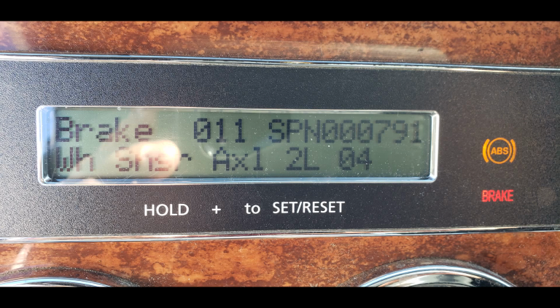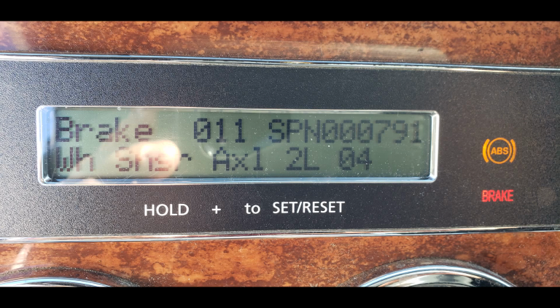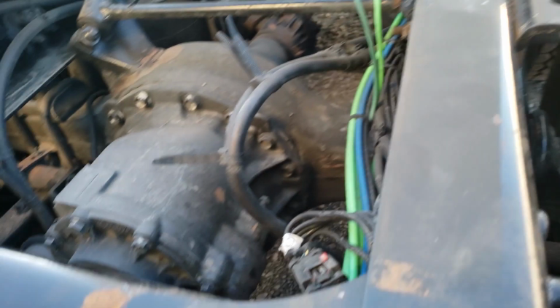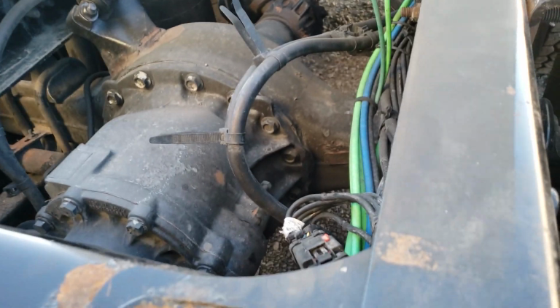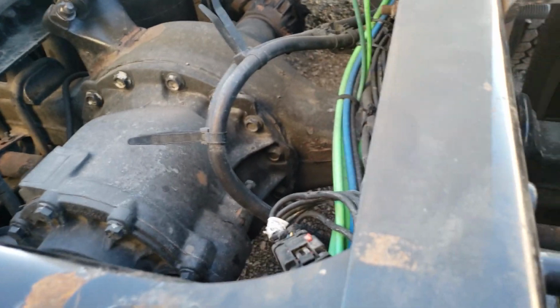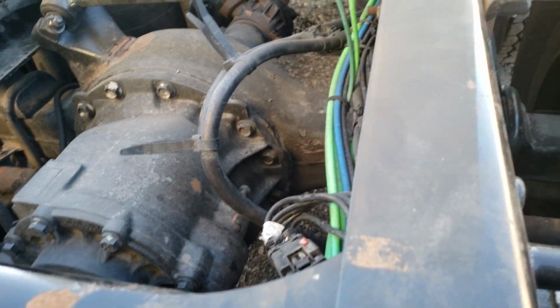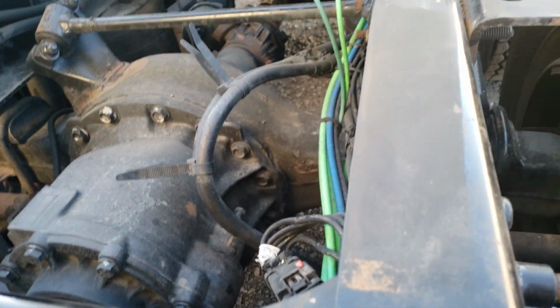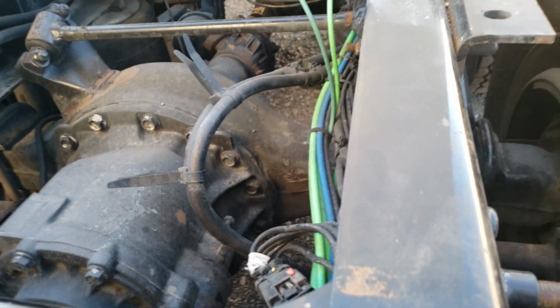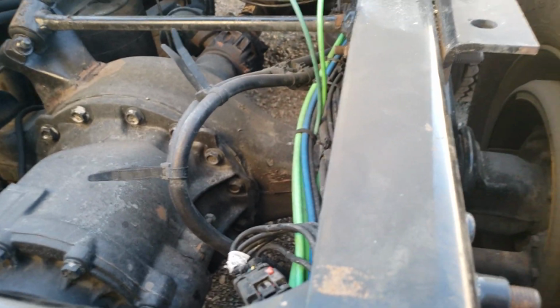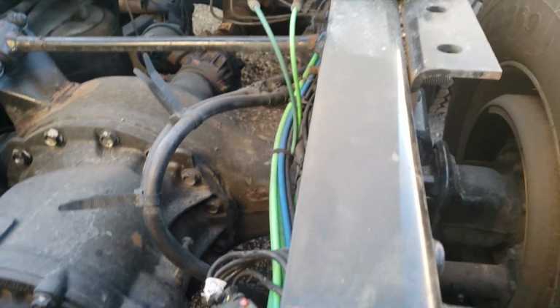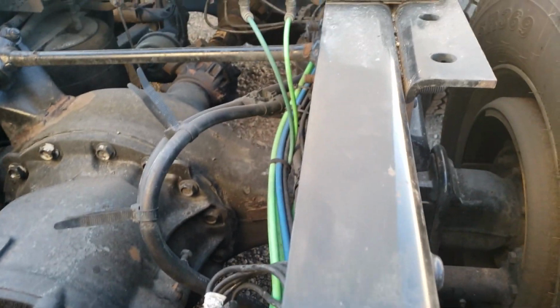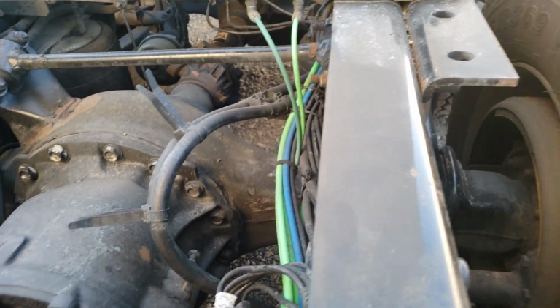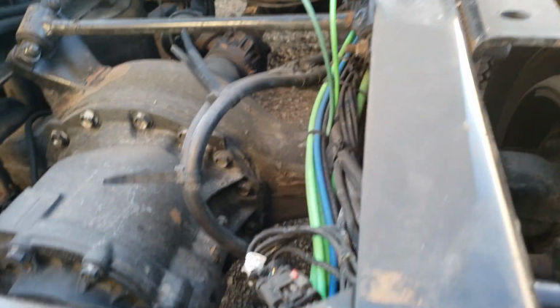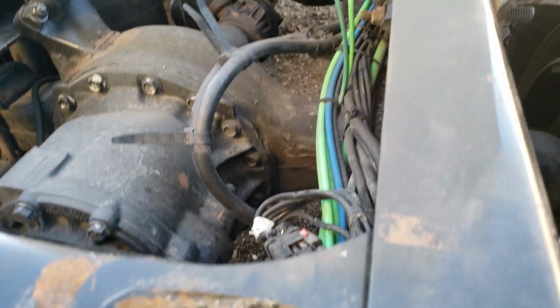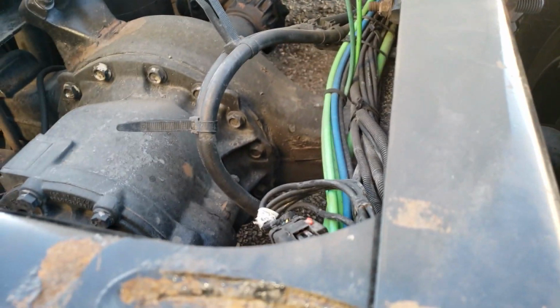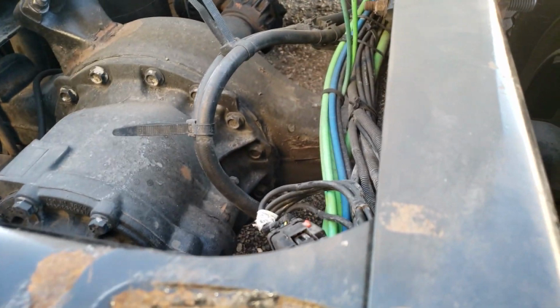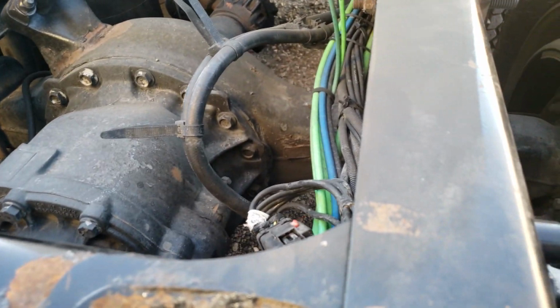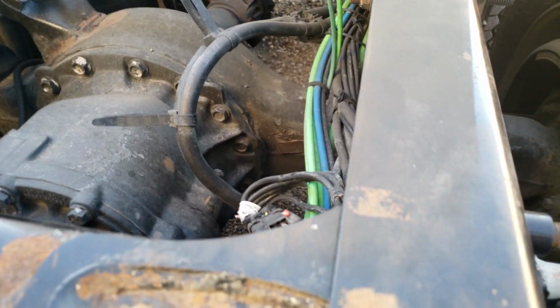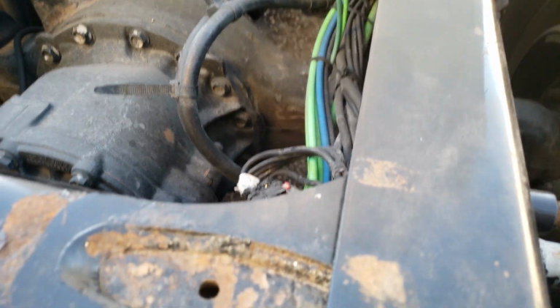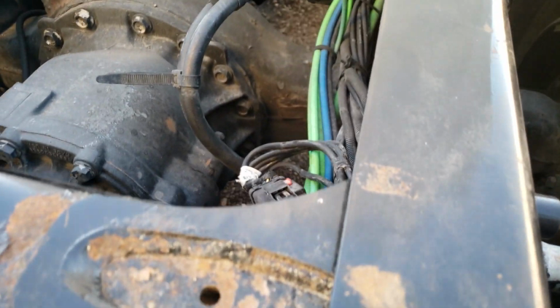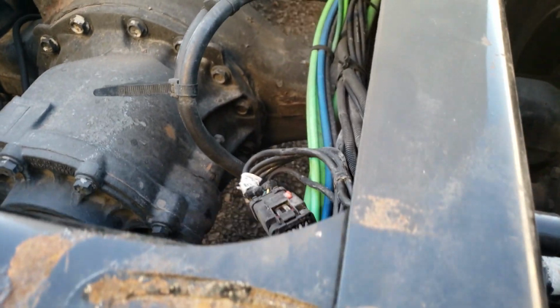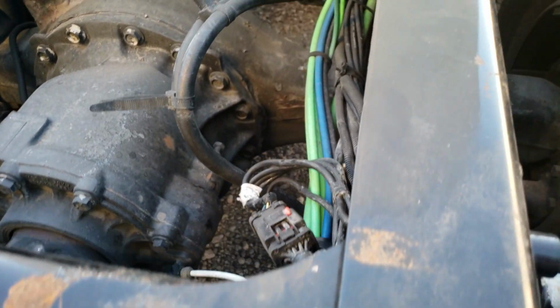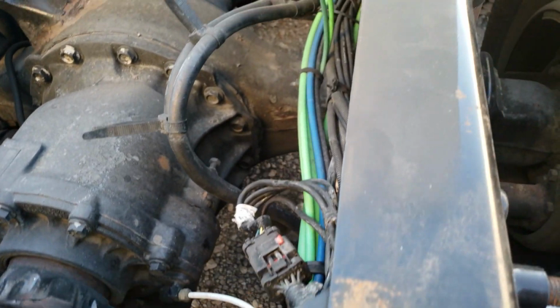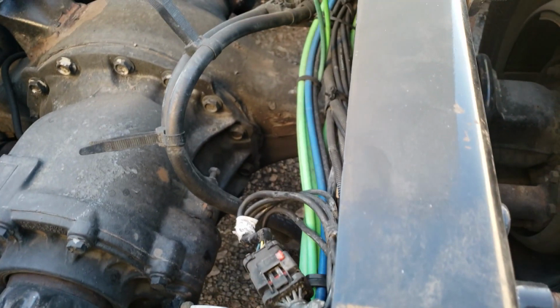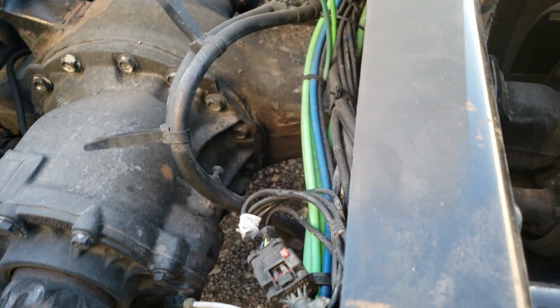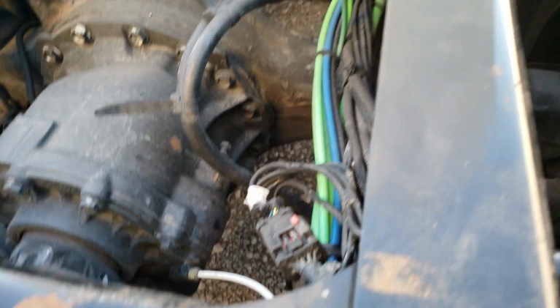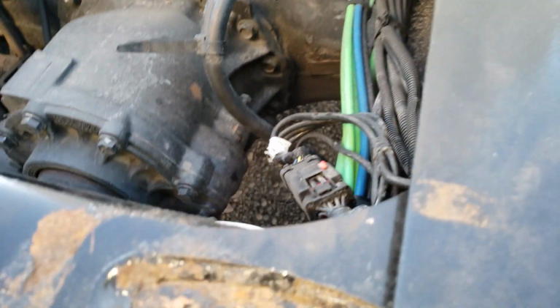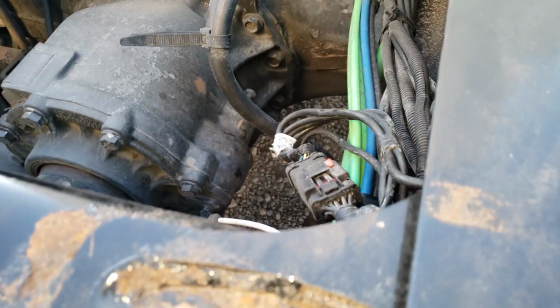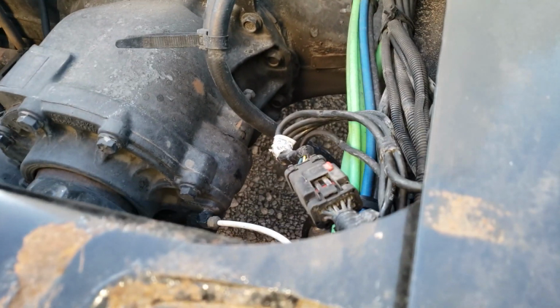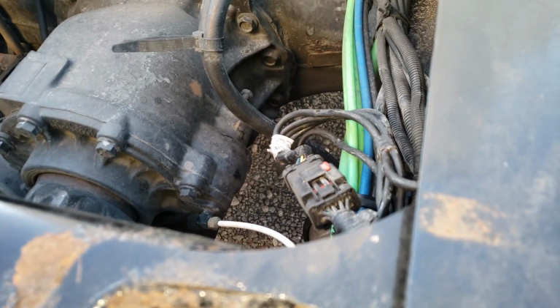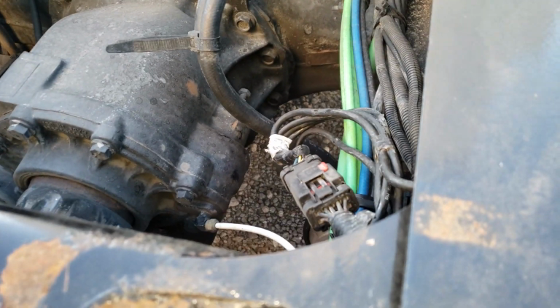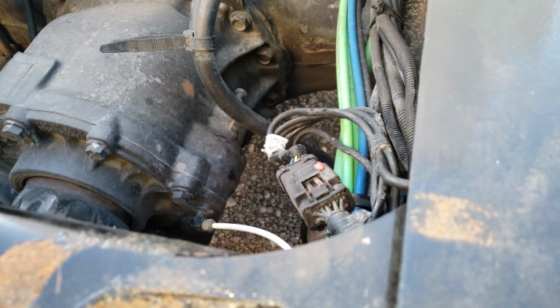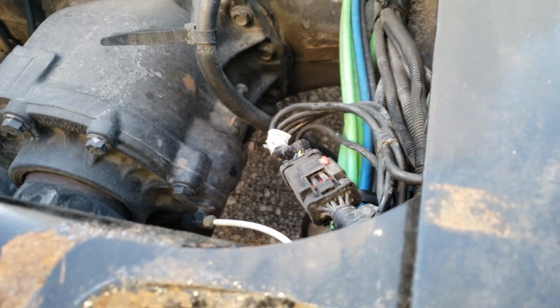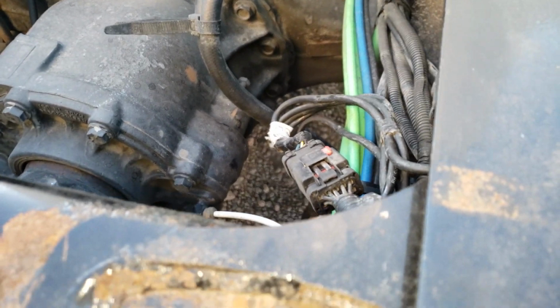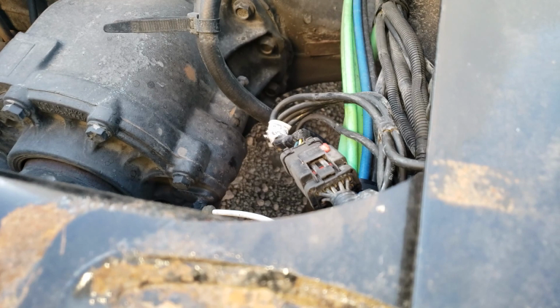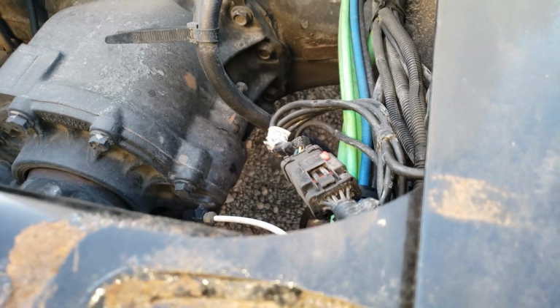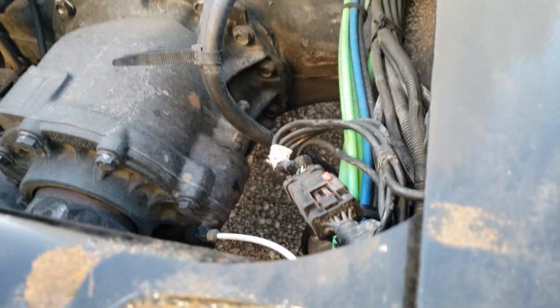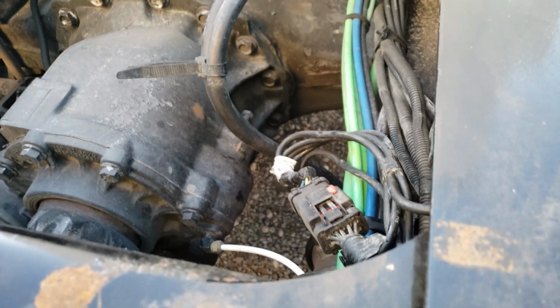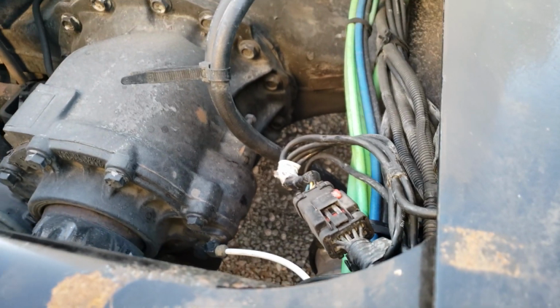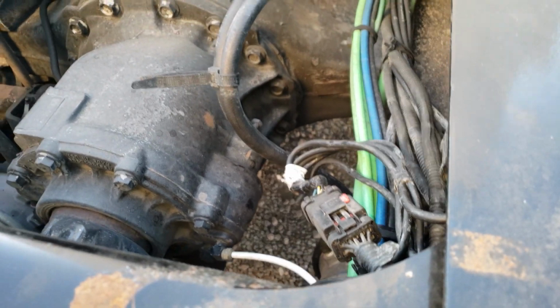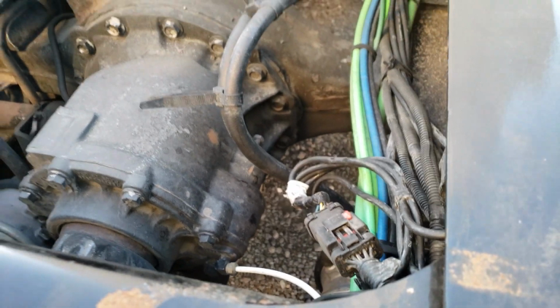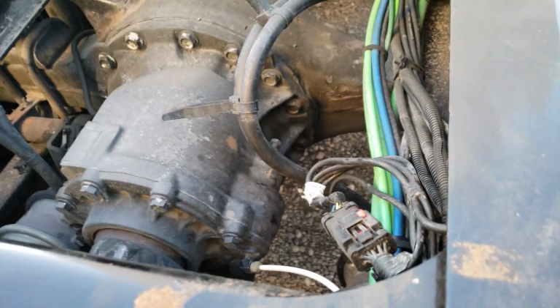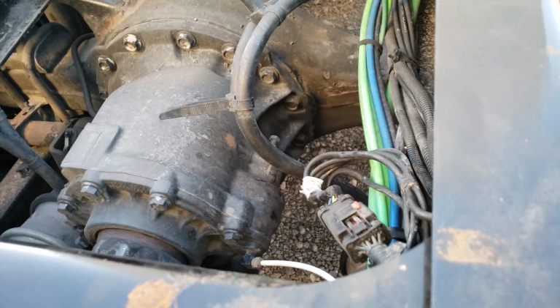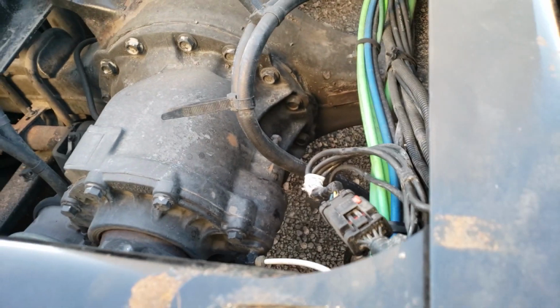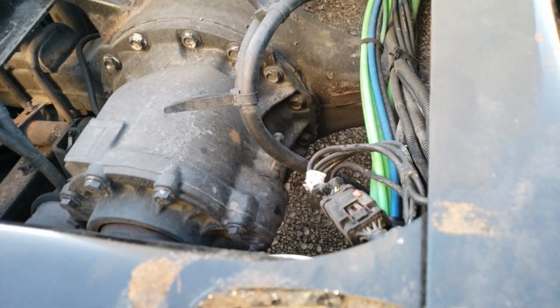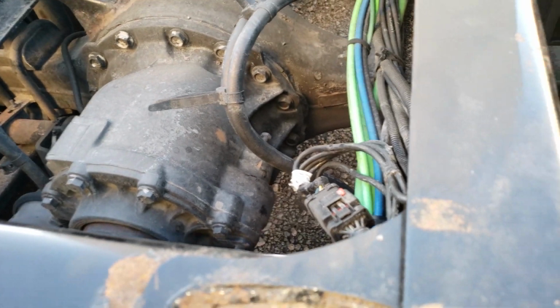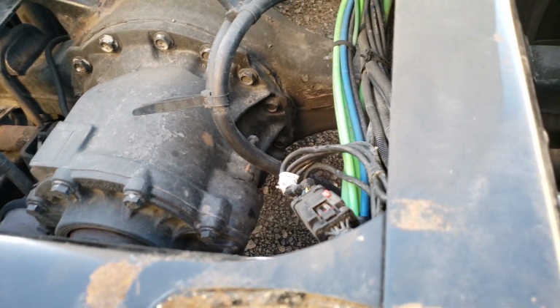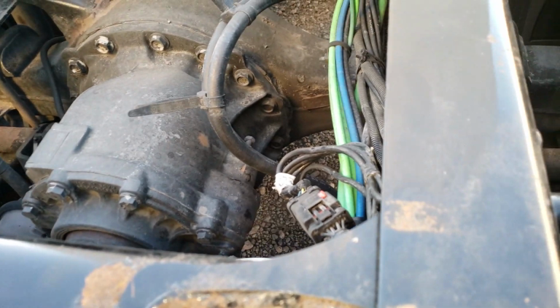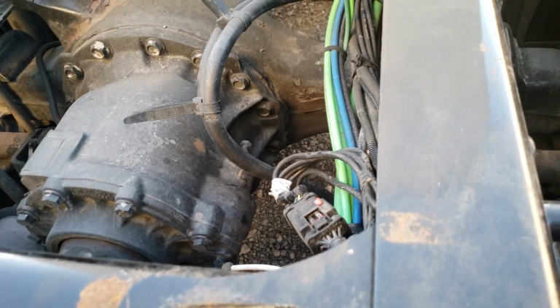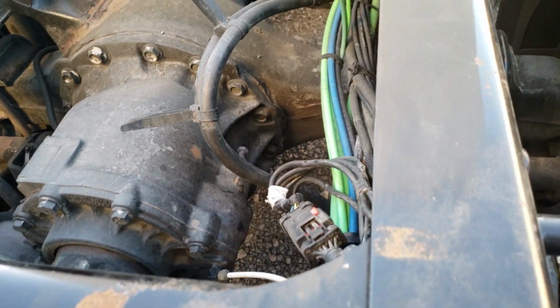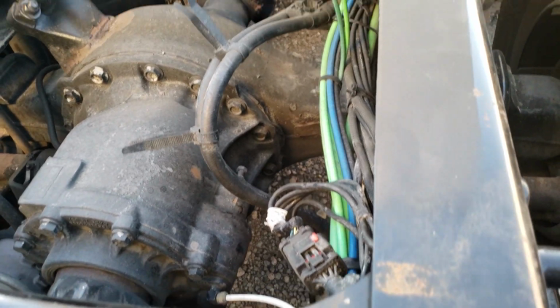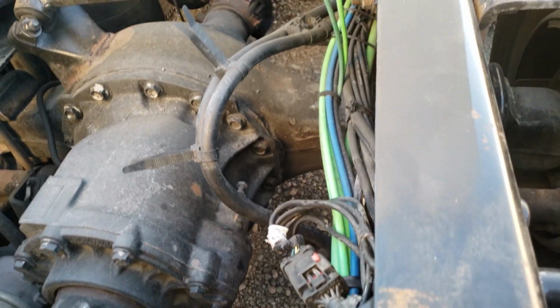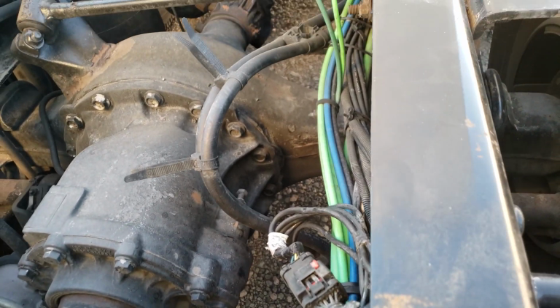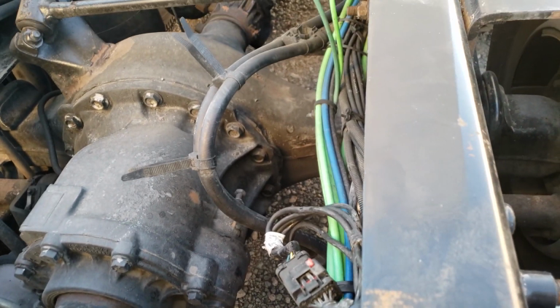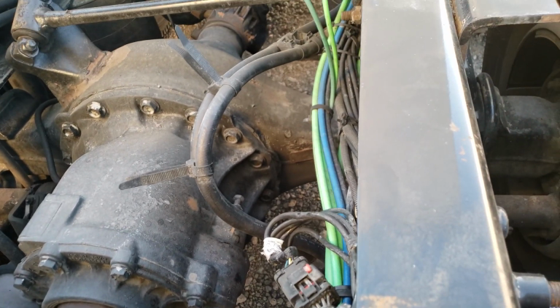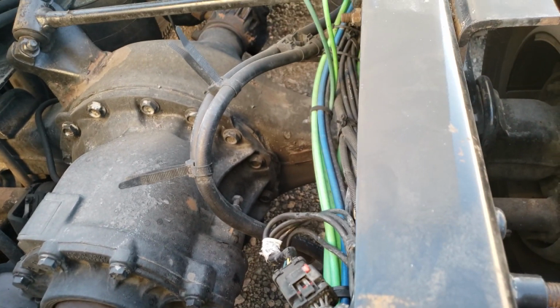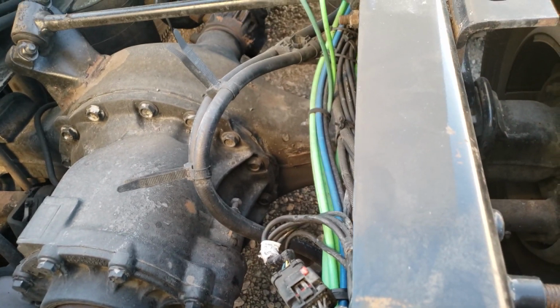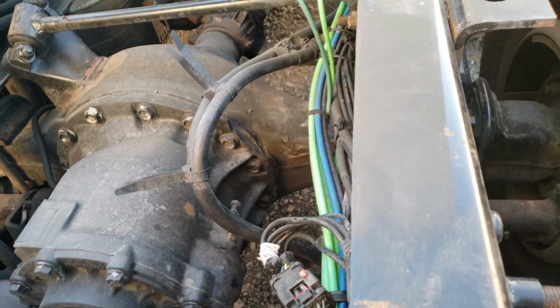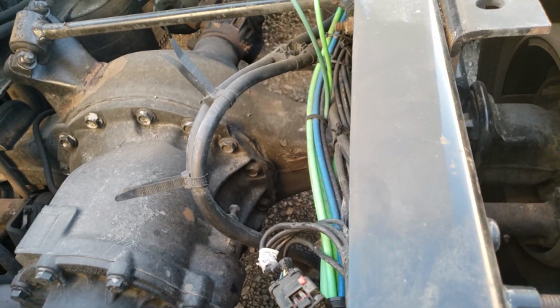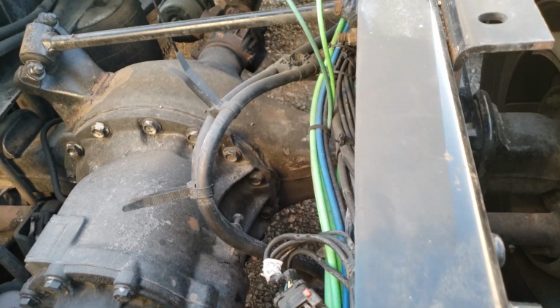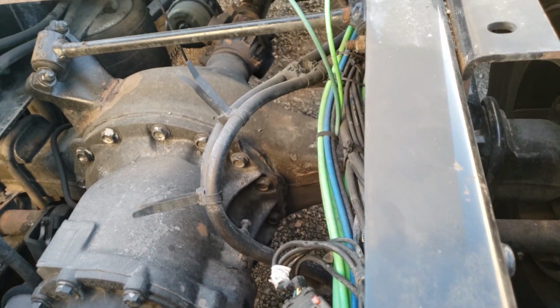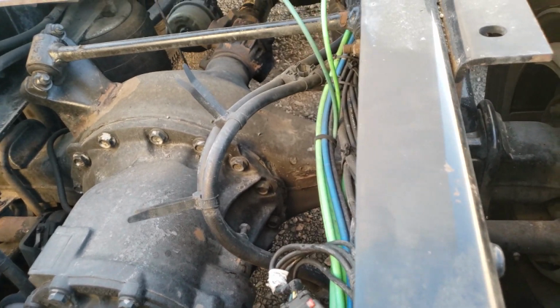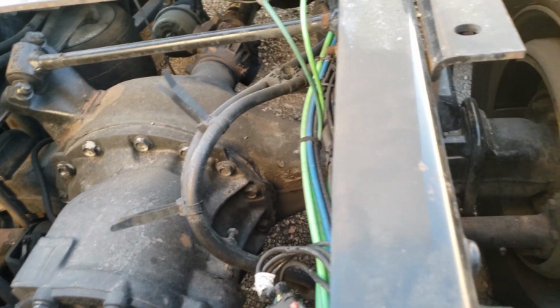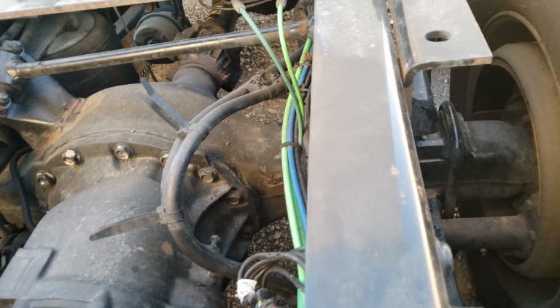I'm going to tell you guys how I fixed my ABS light. I was getting a SPN 791 code on my dashboard.